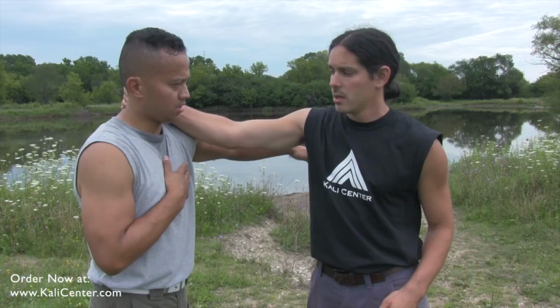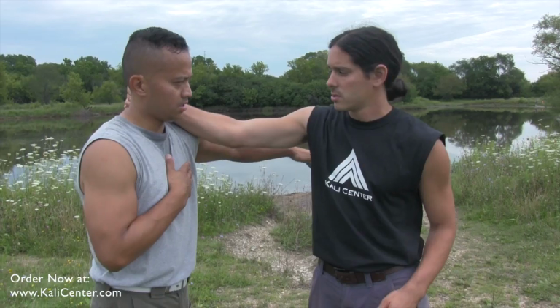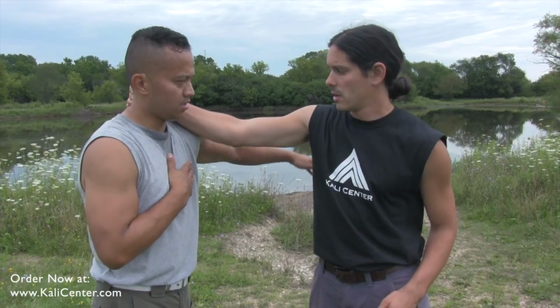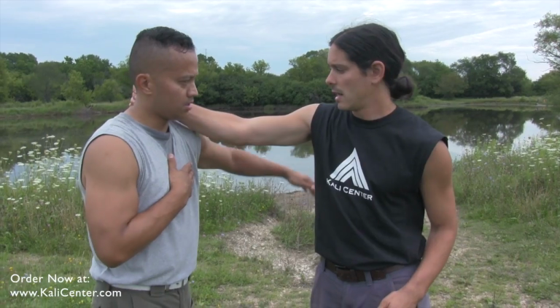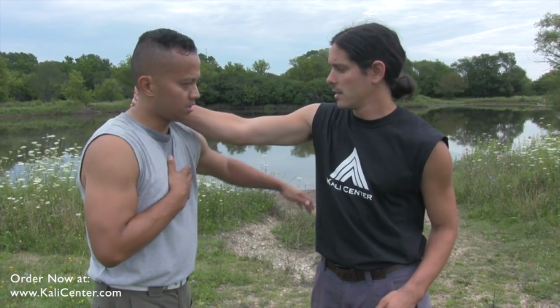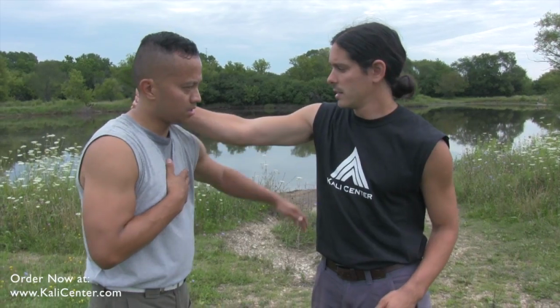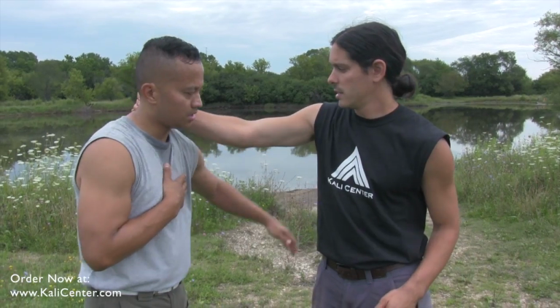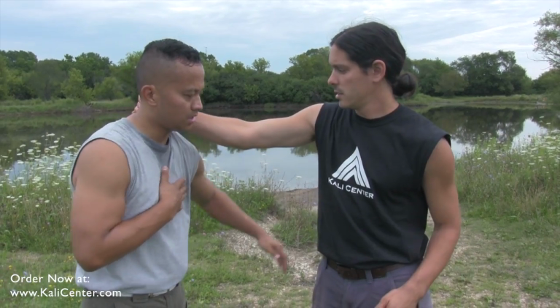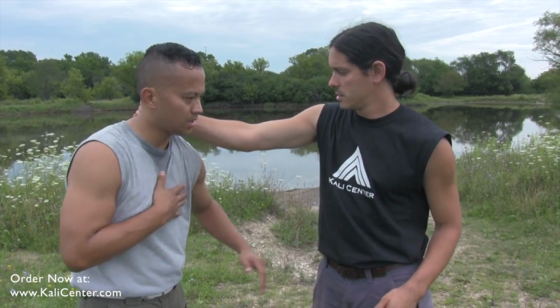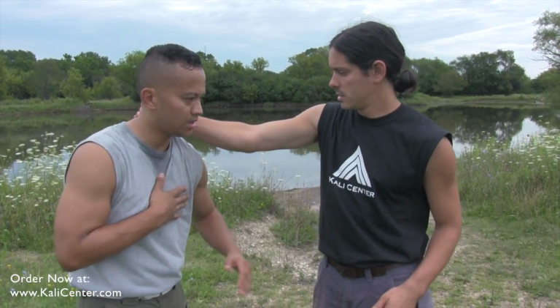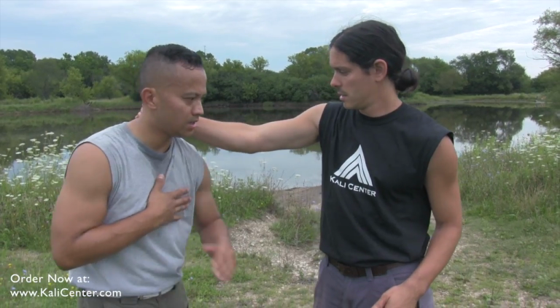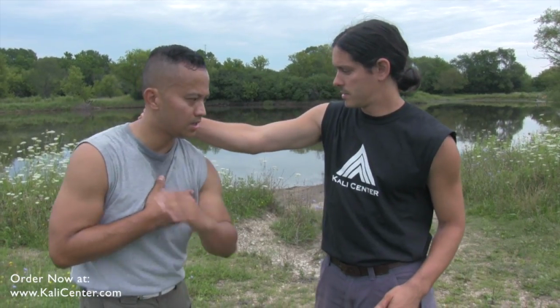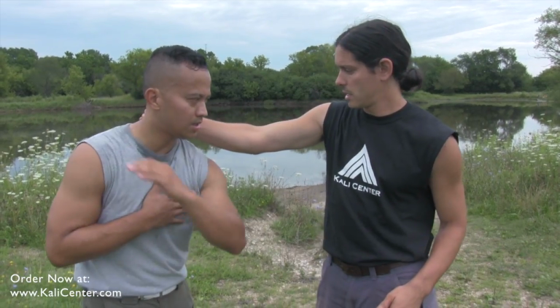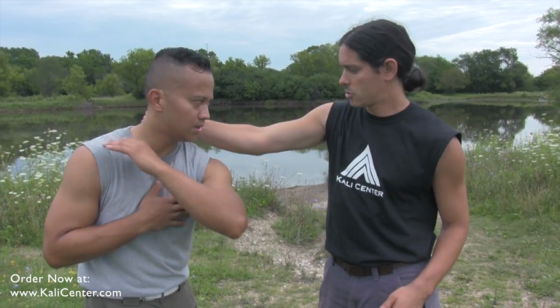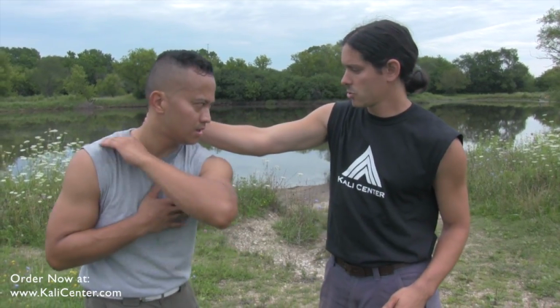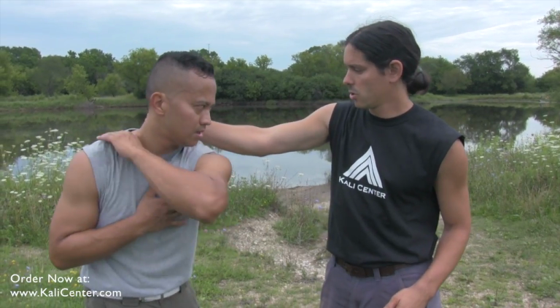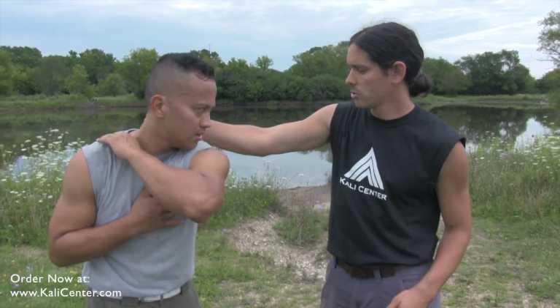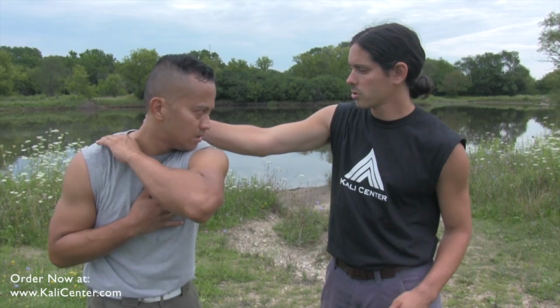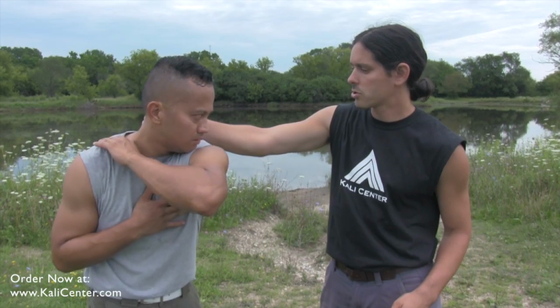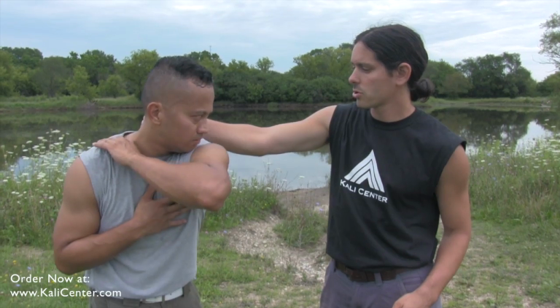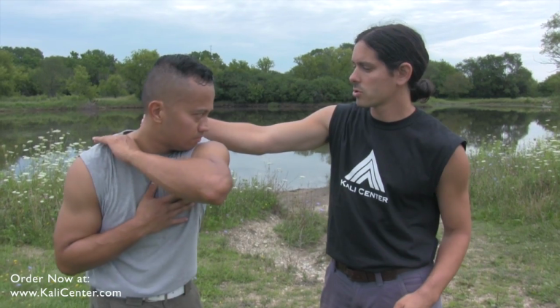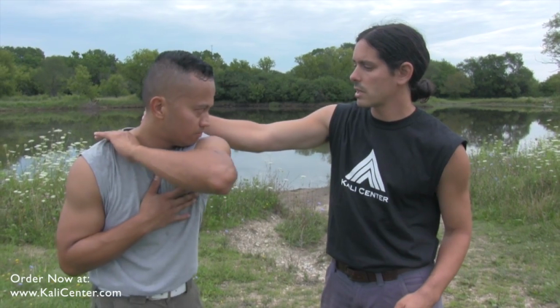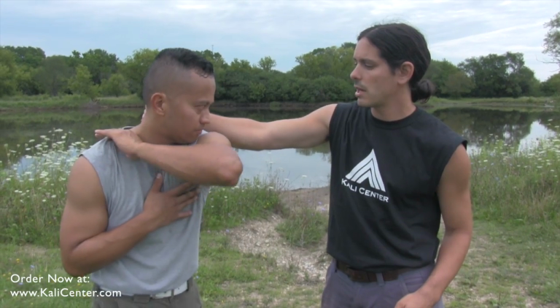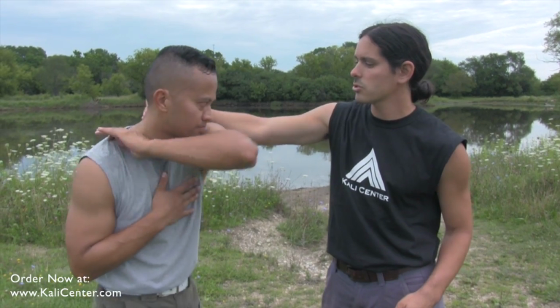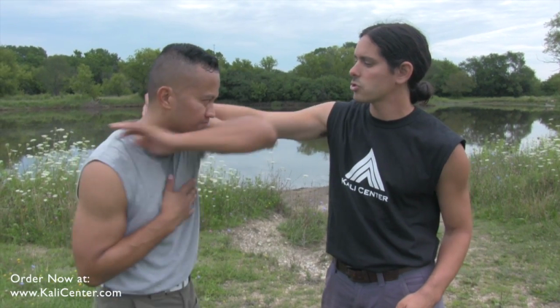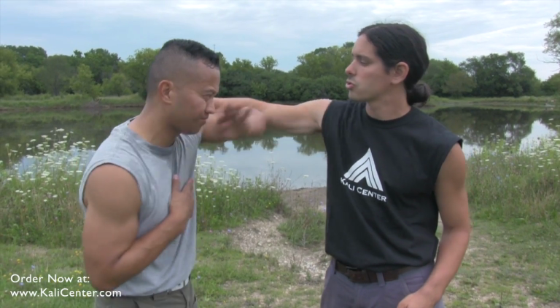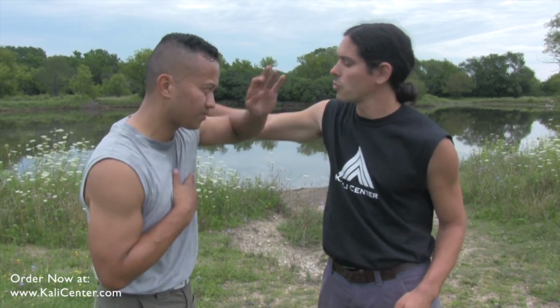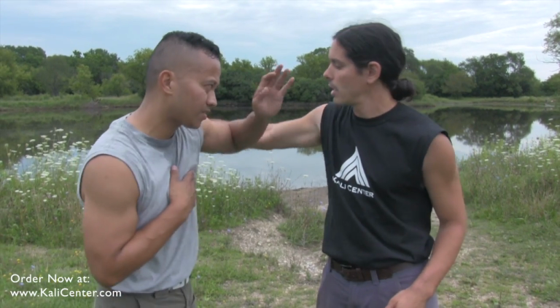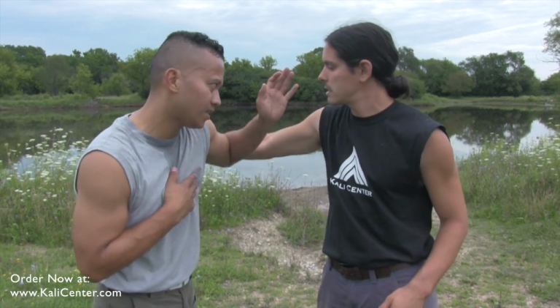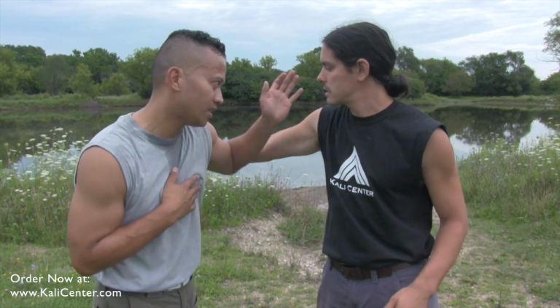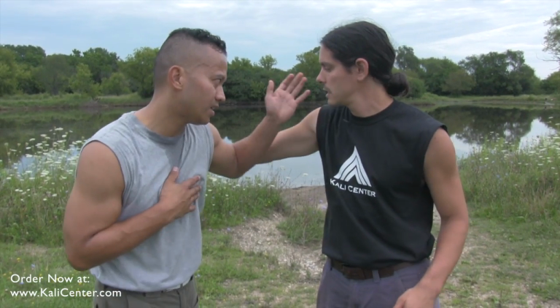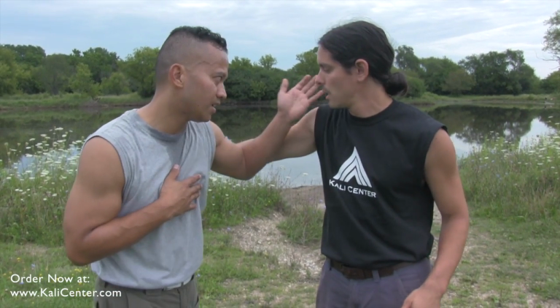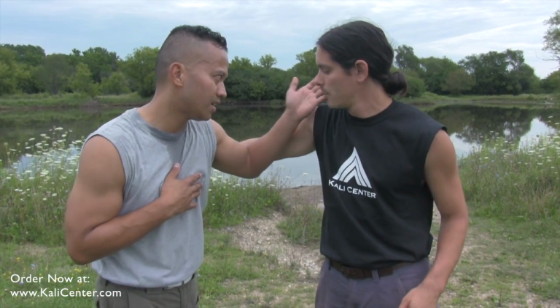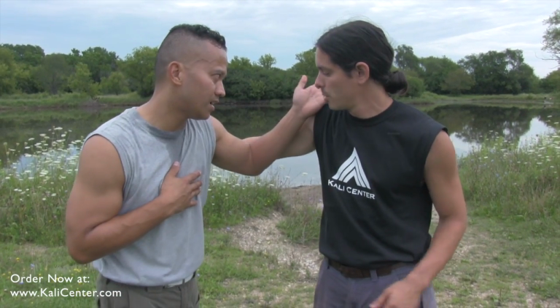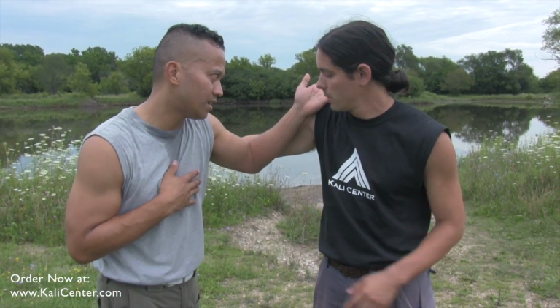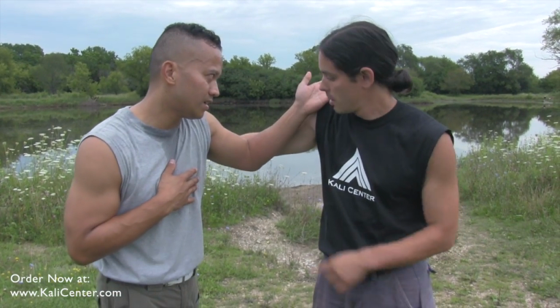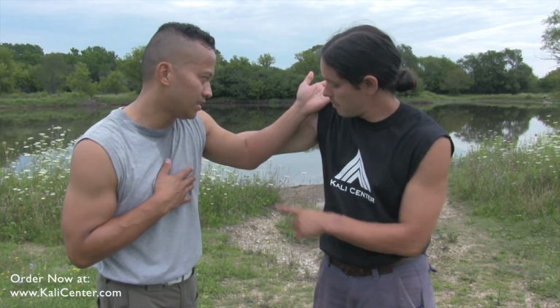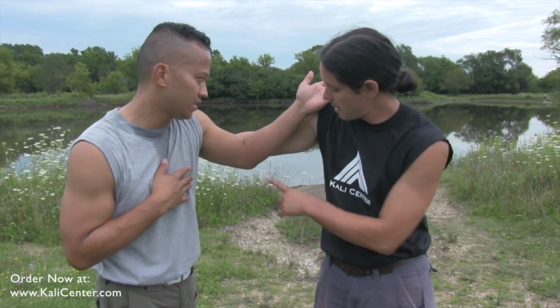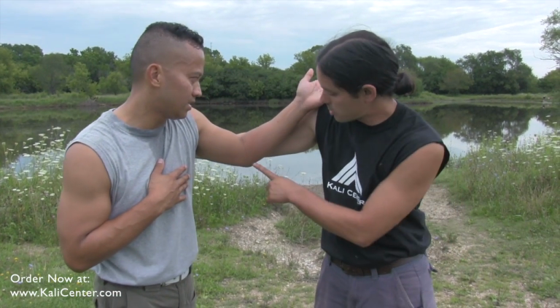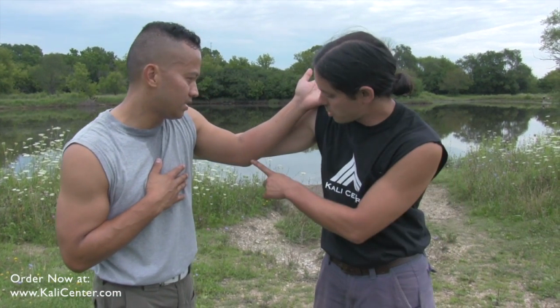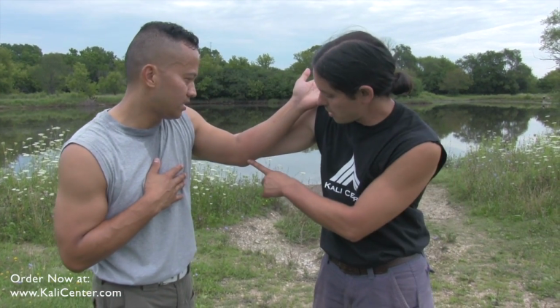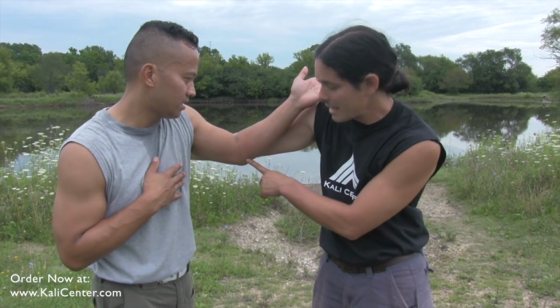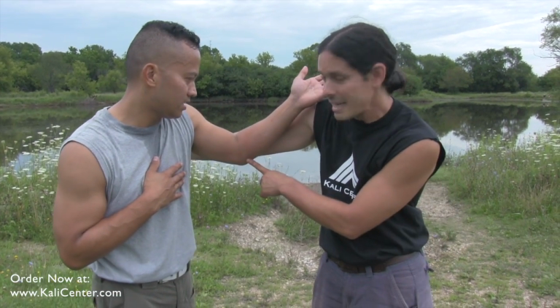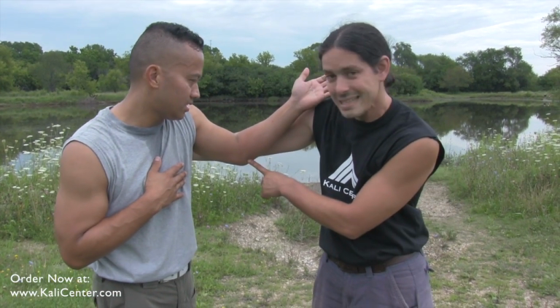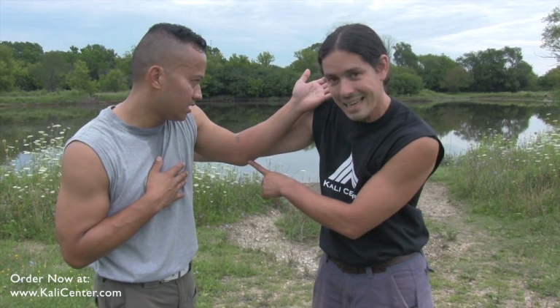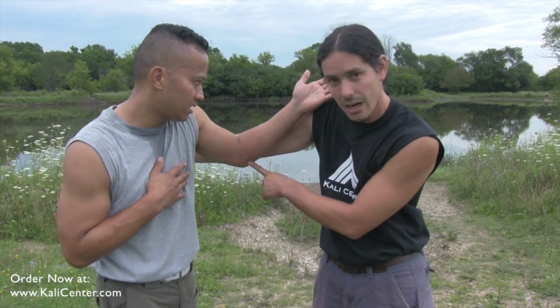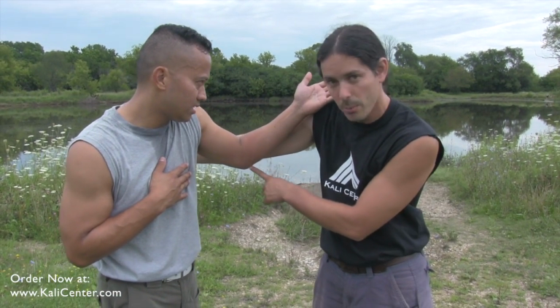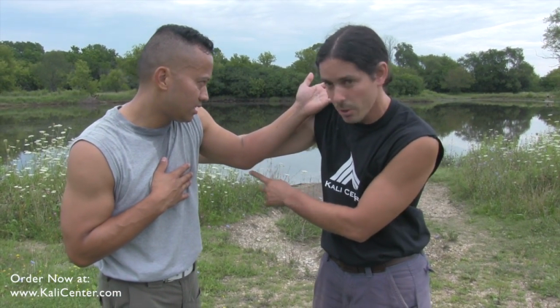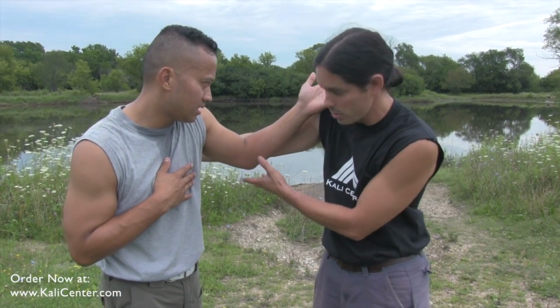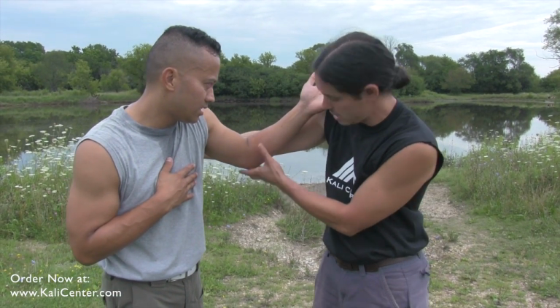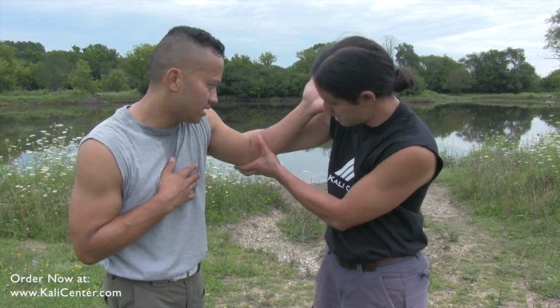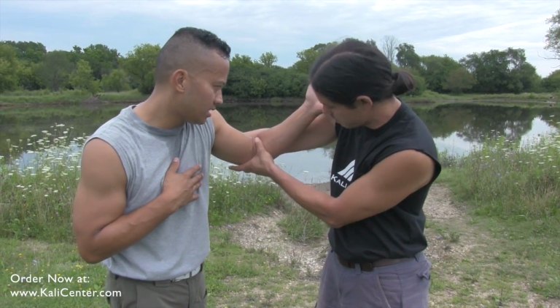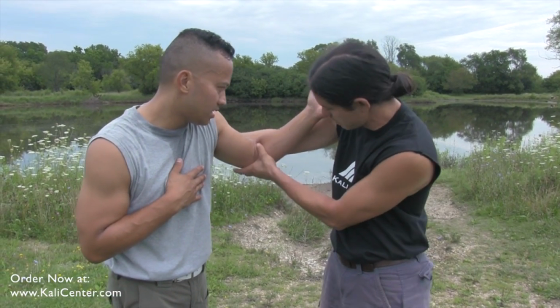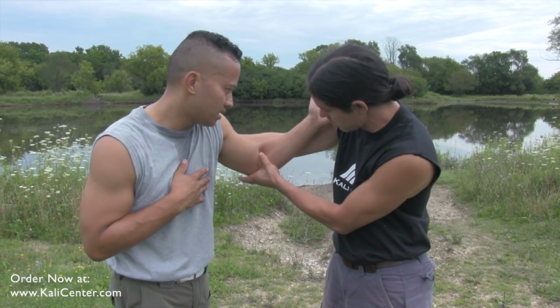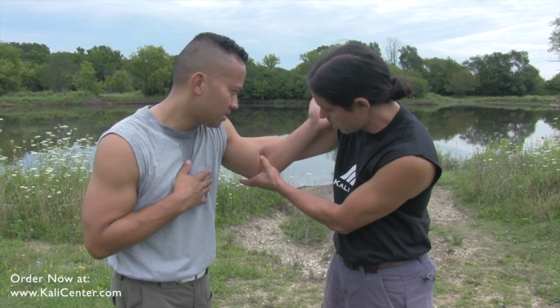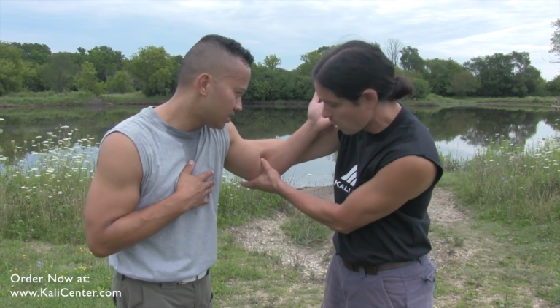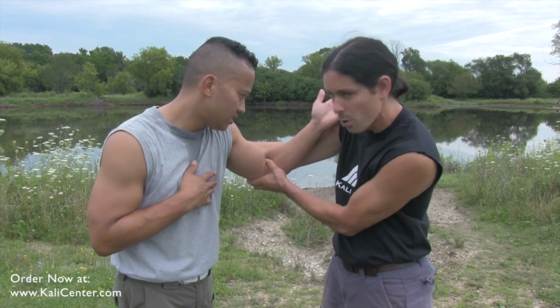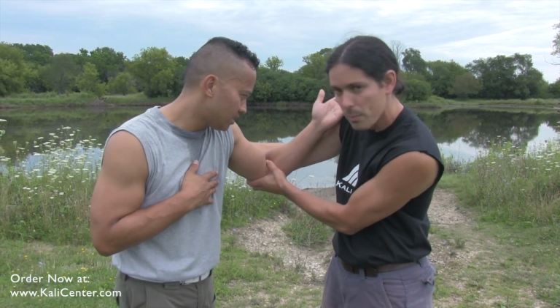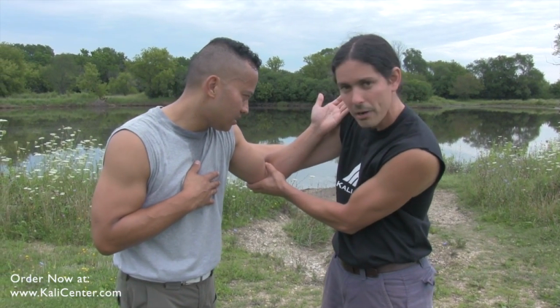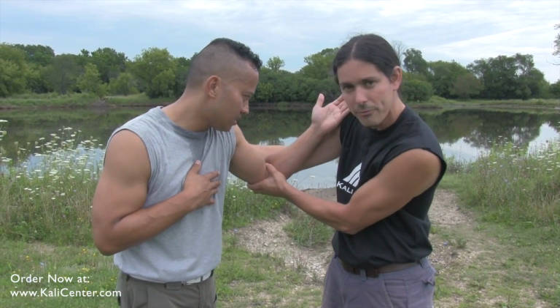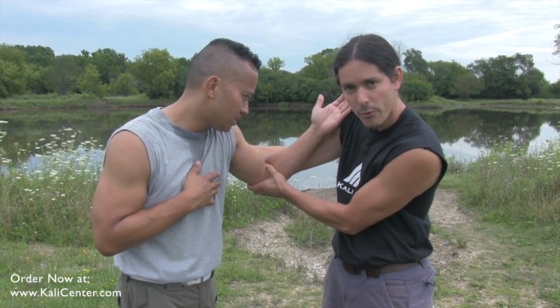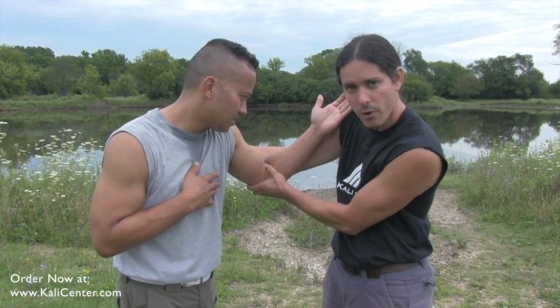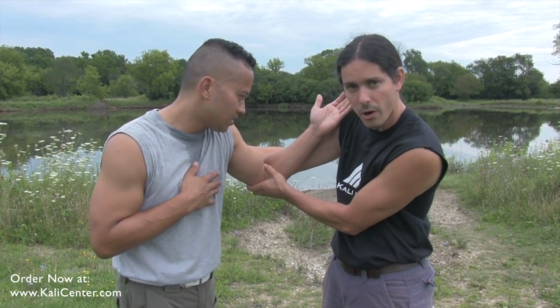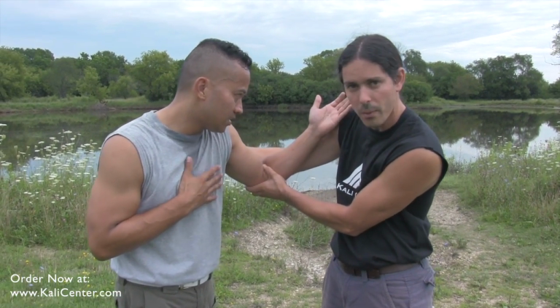So Ali dips that shoulder, circles out, strikes the elbow — make sure his elbow is below my forearm.